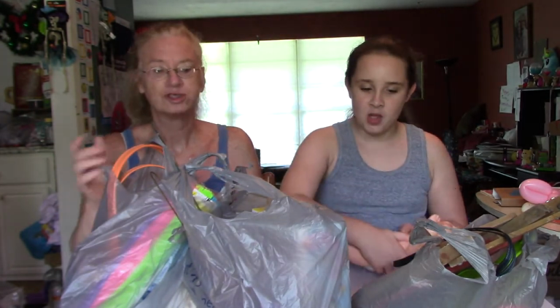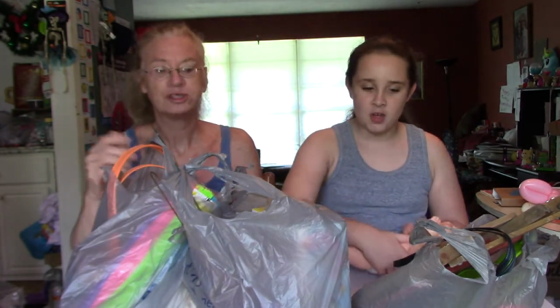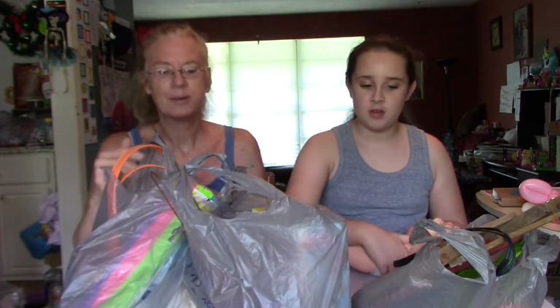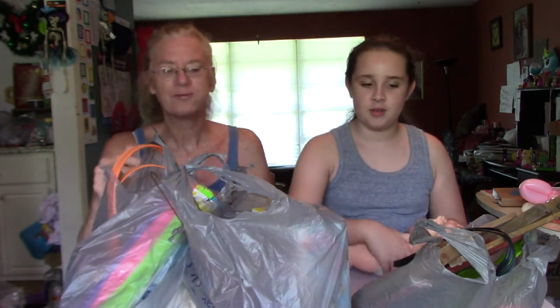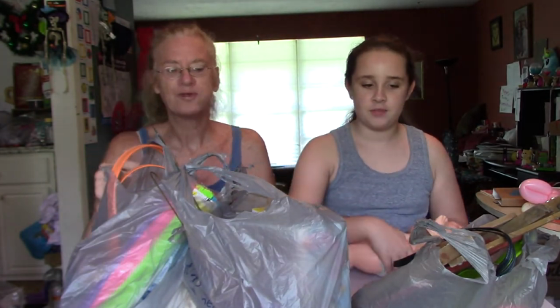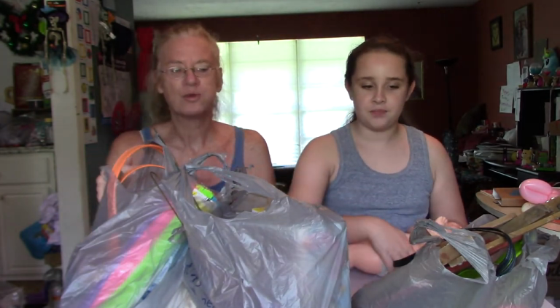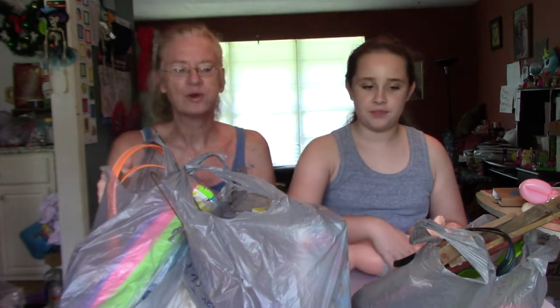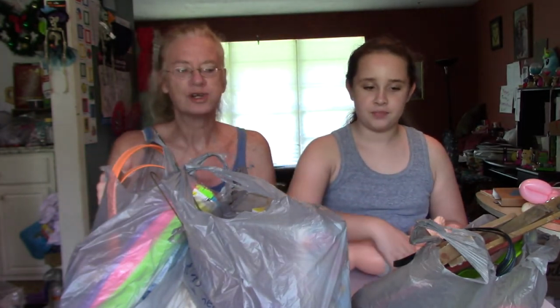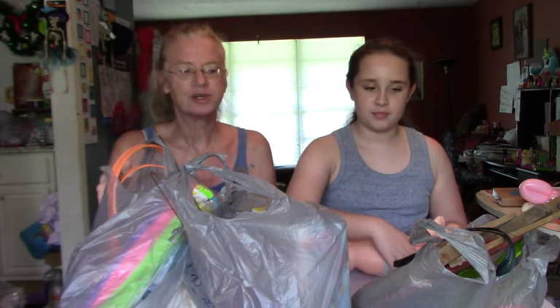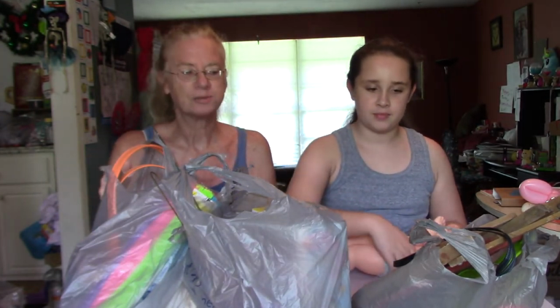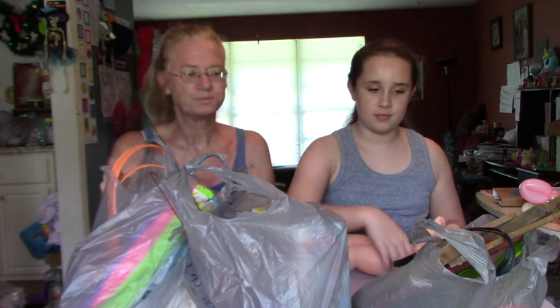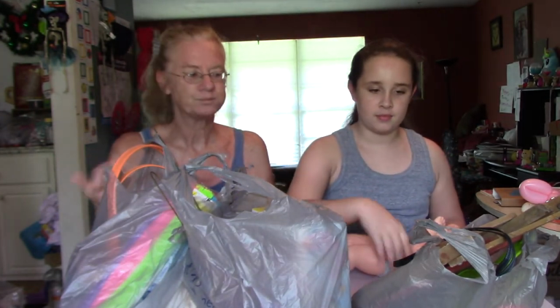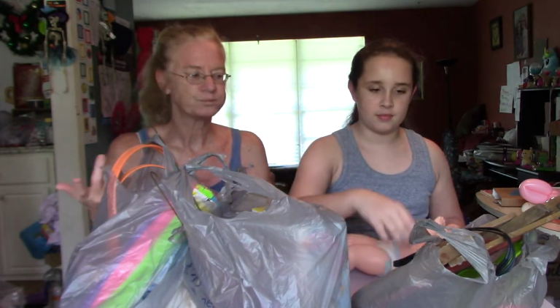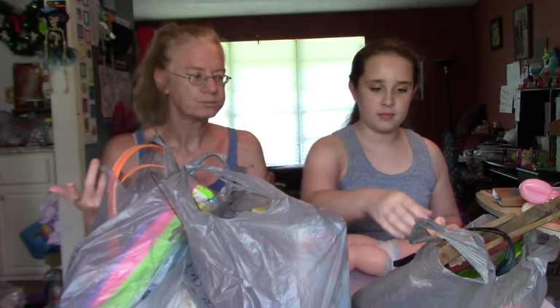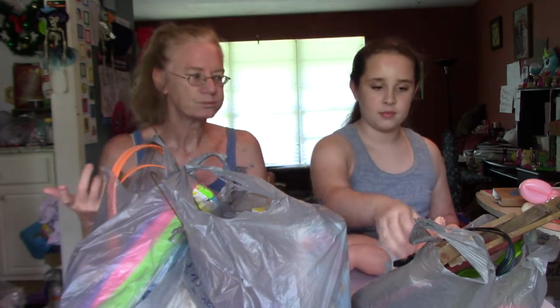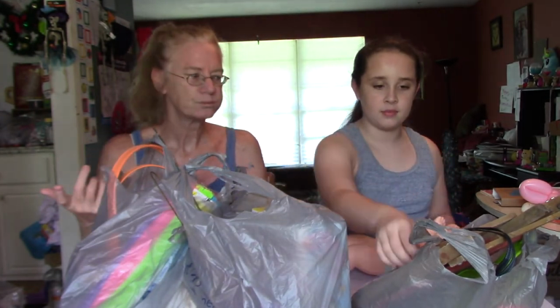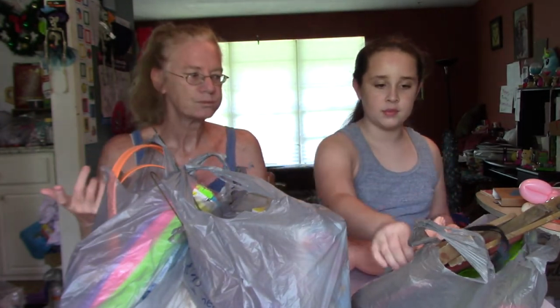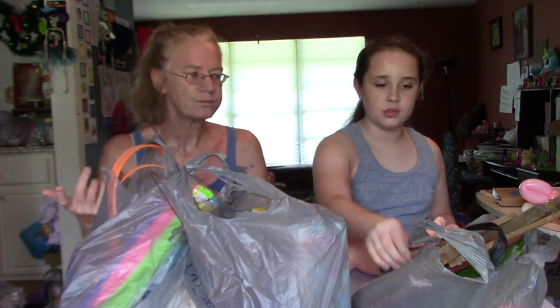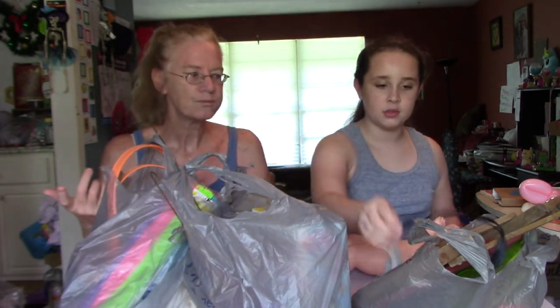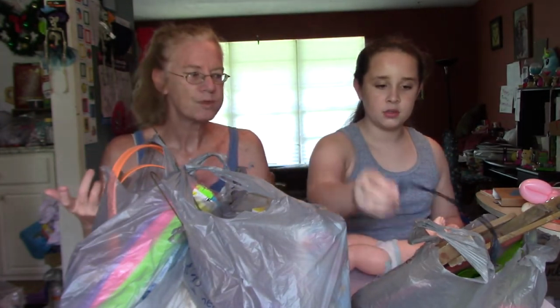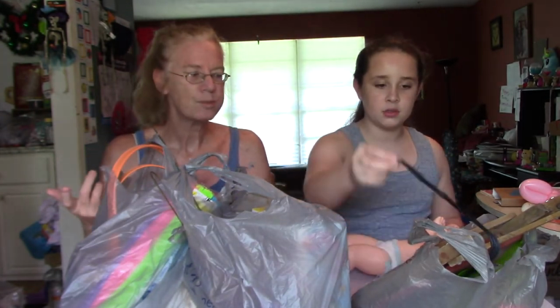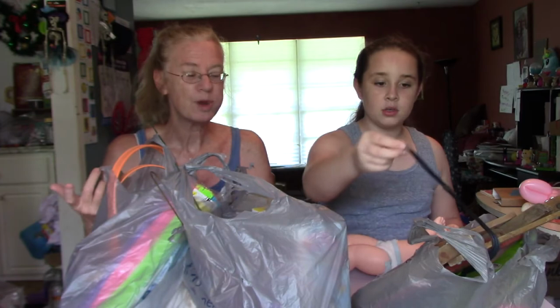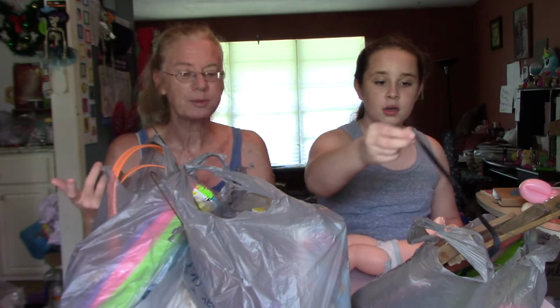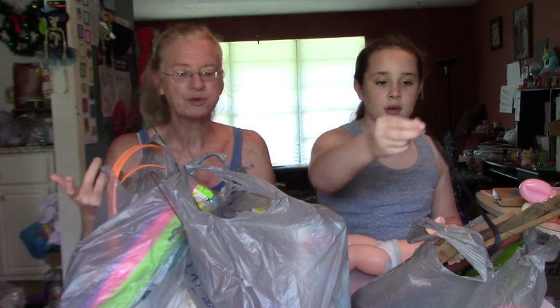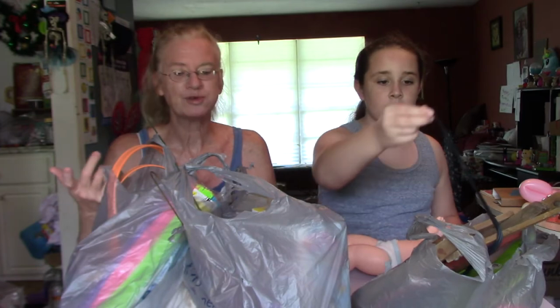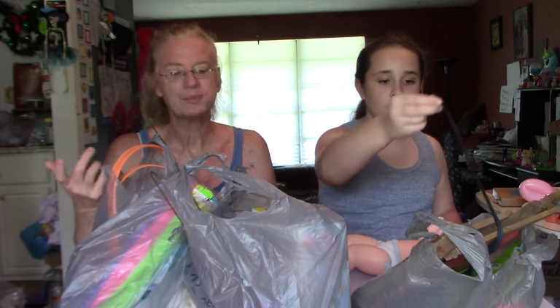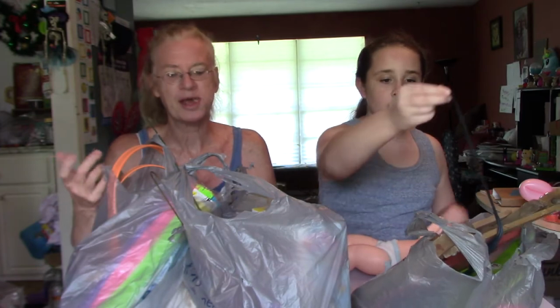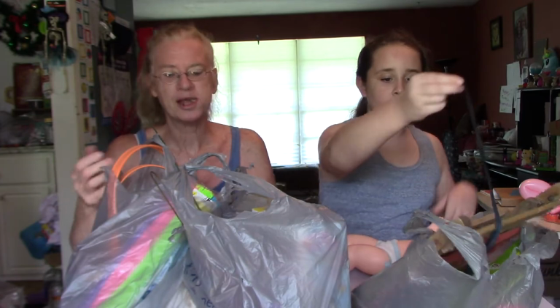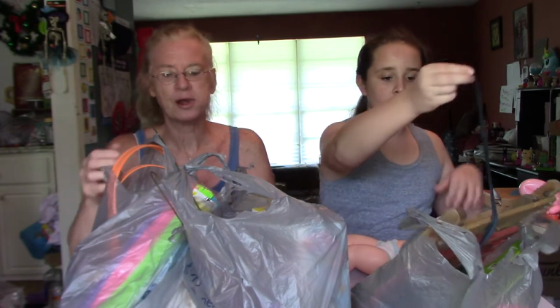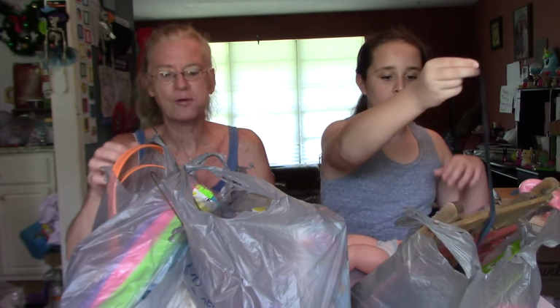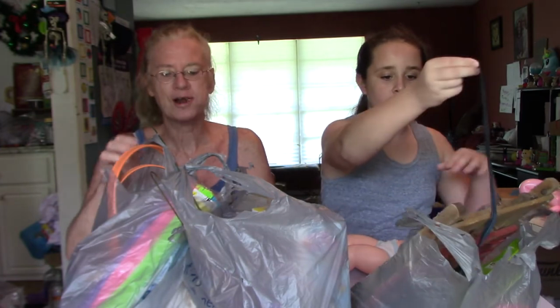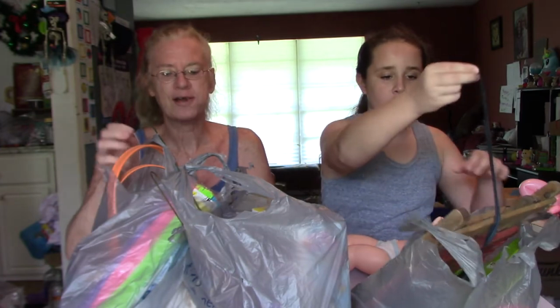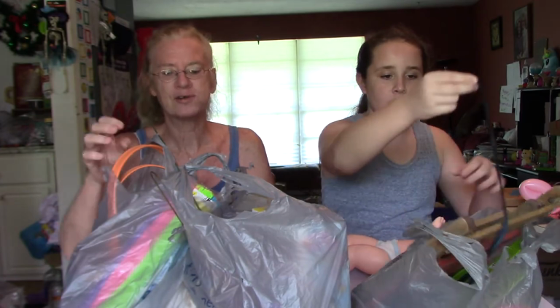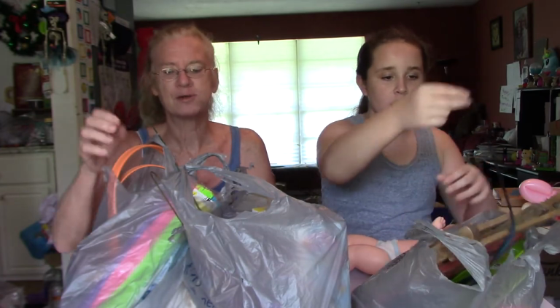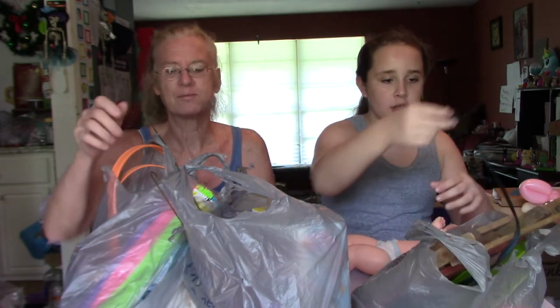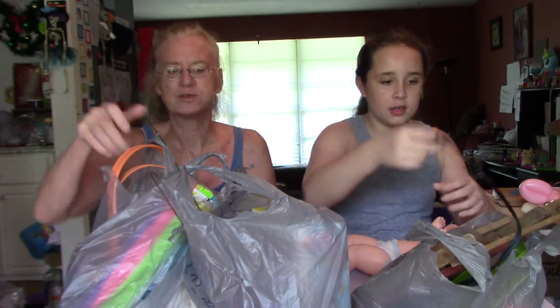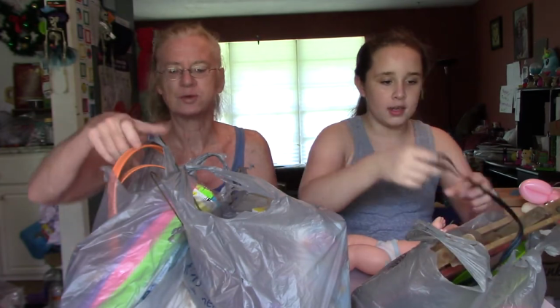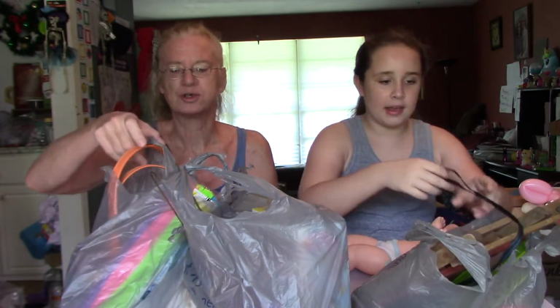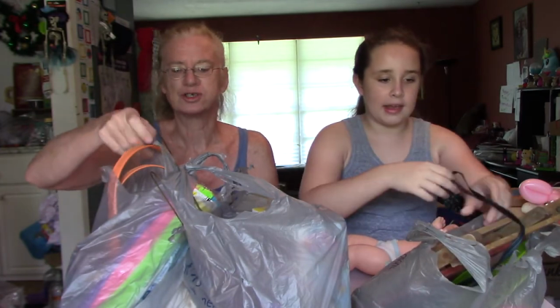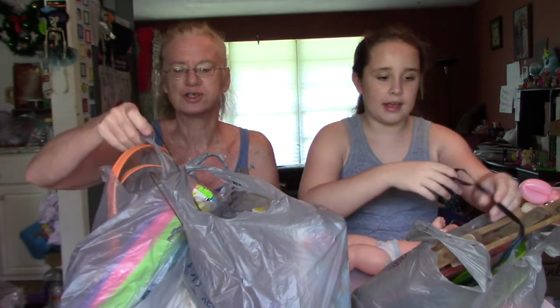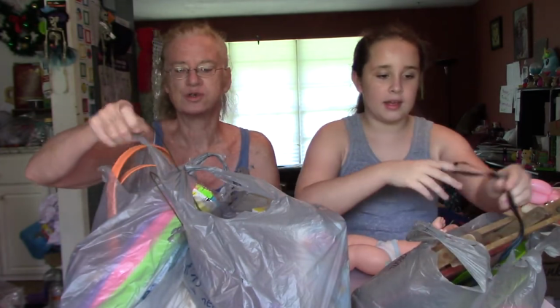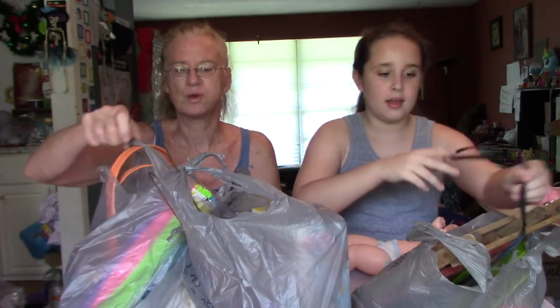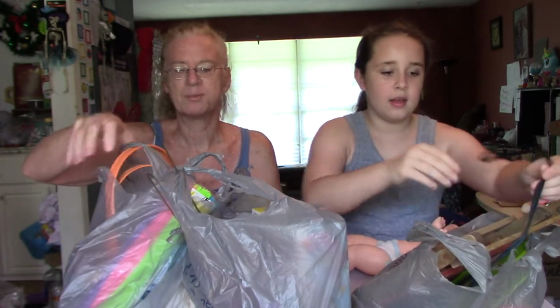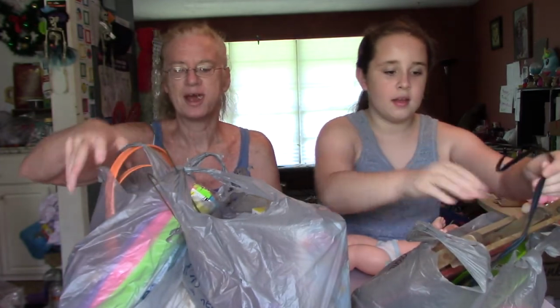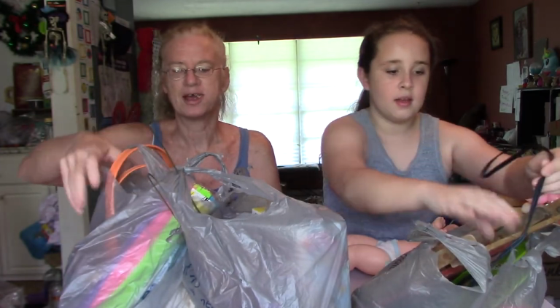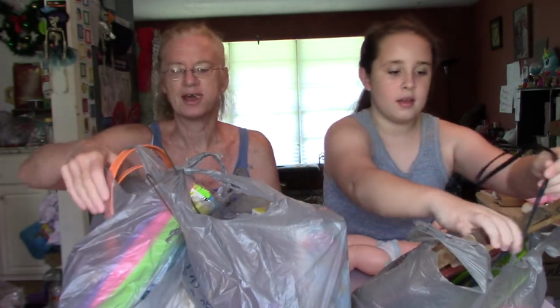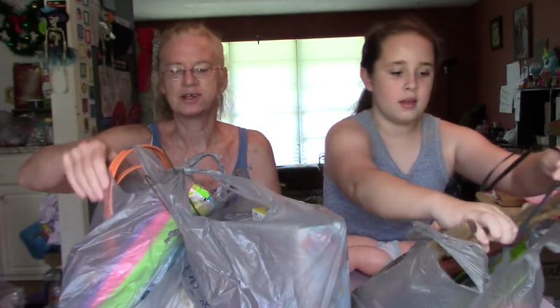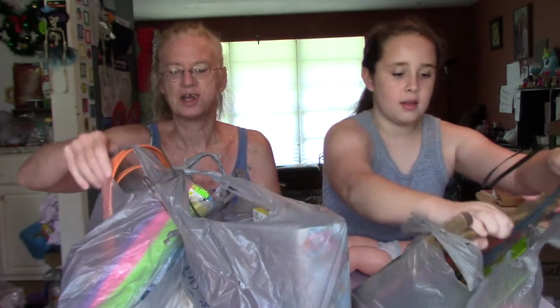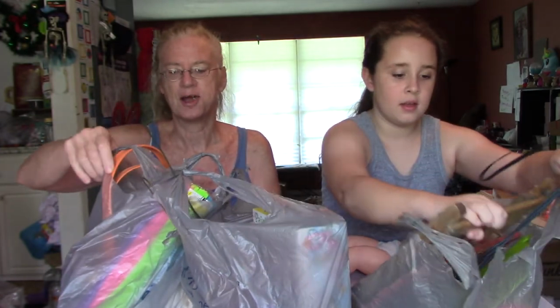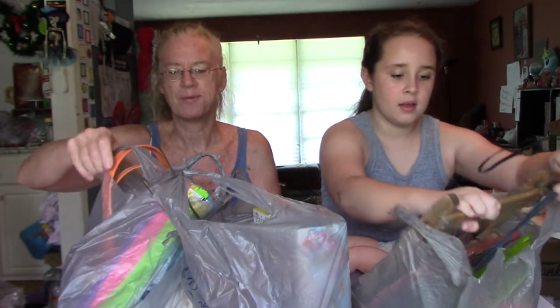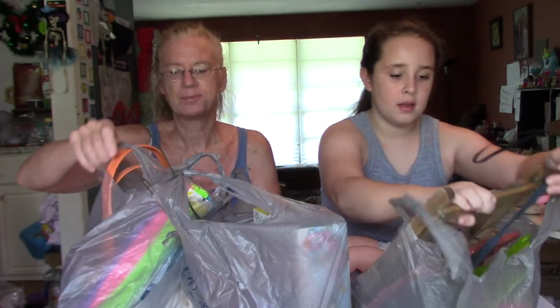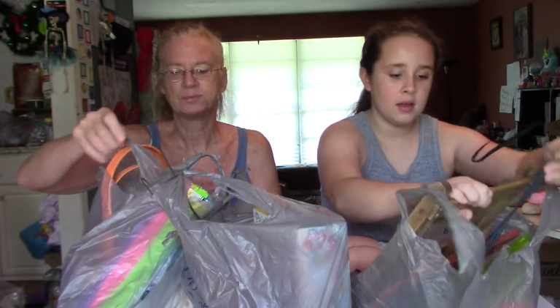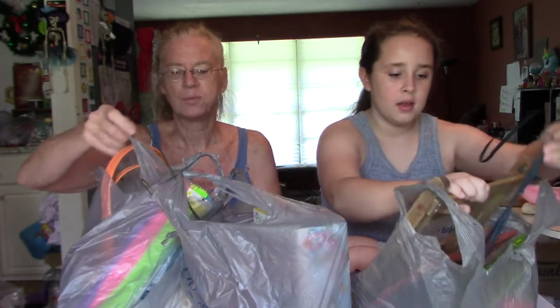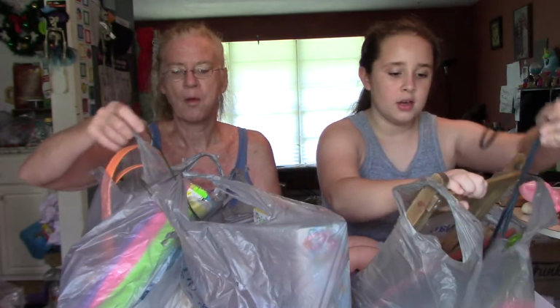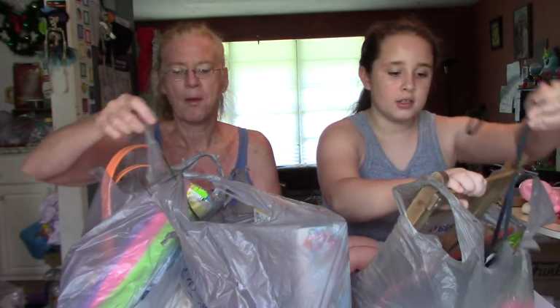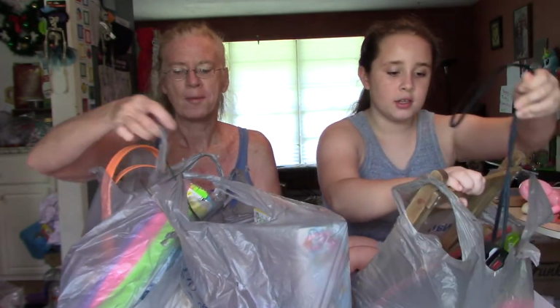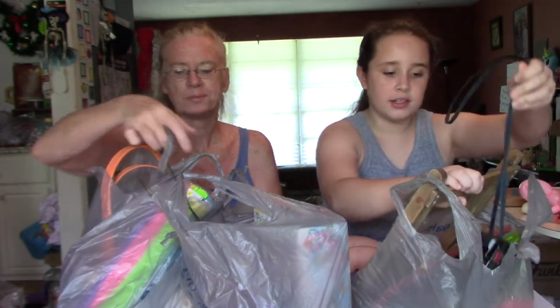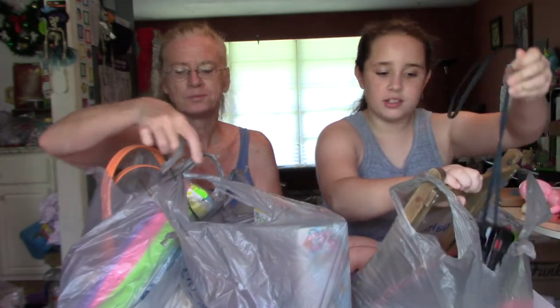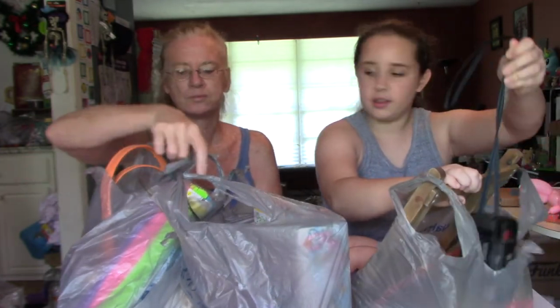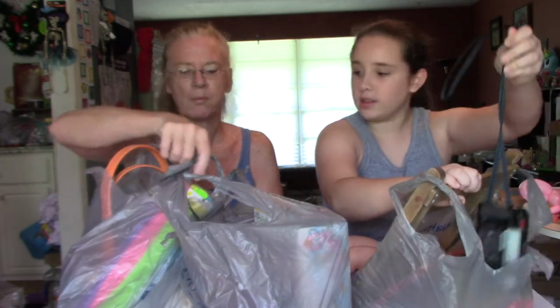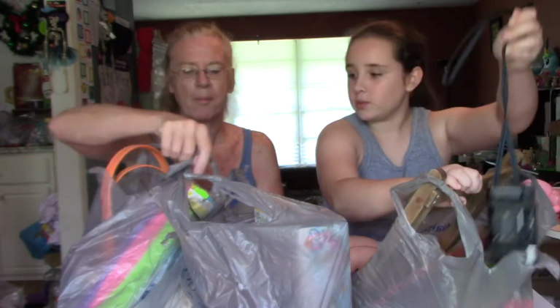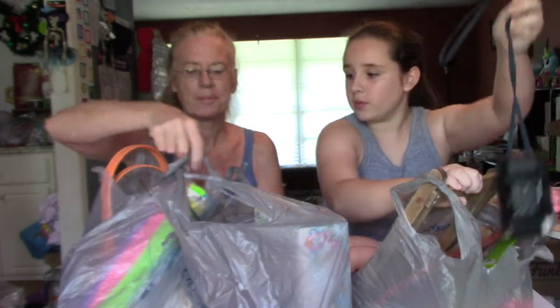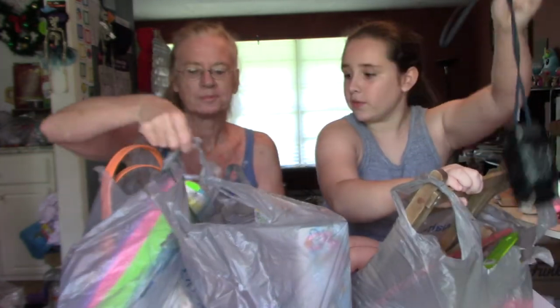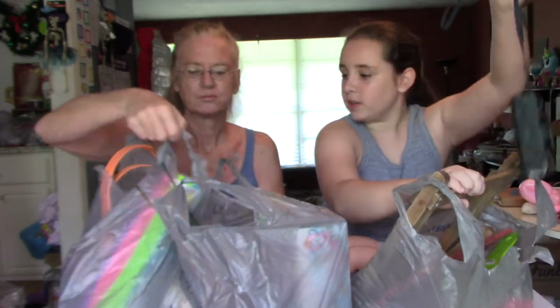Some of it we're gonna probably repaint or whatever. So we'll just do one bag at a time. Let's do this one first.